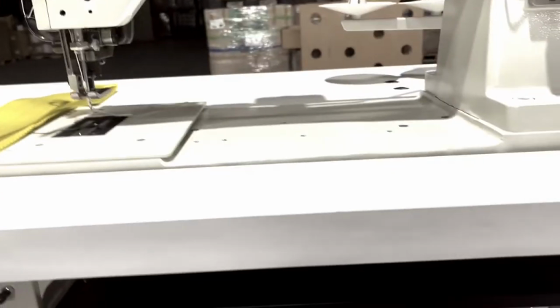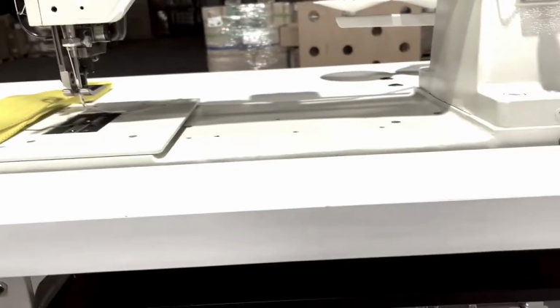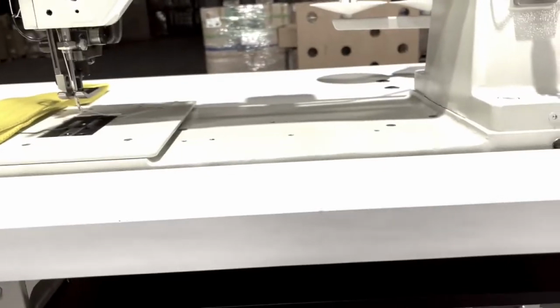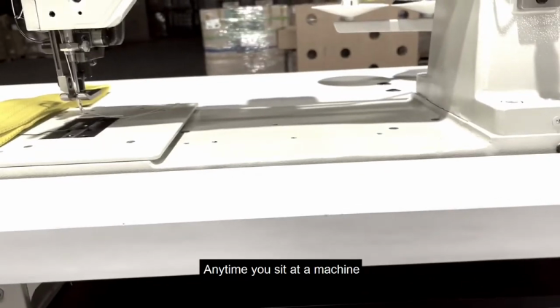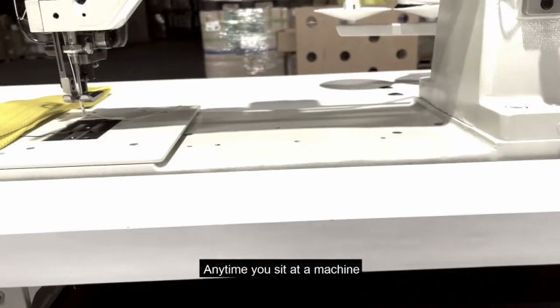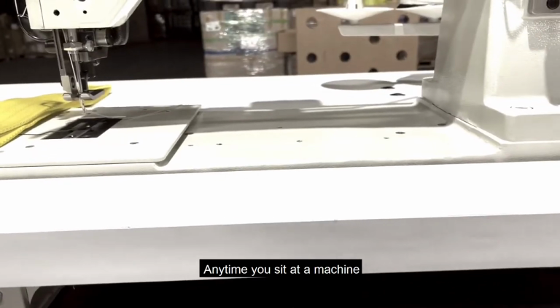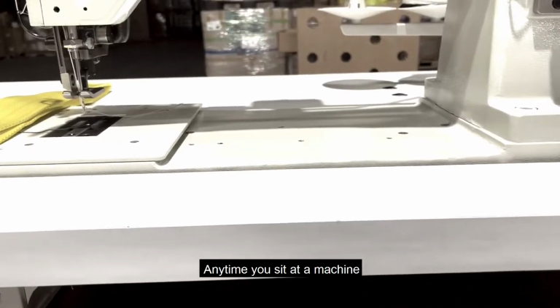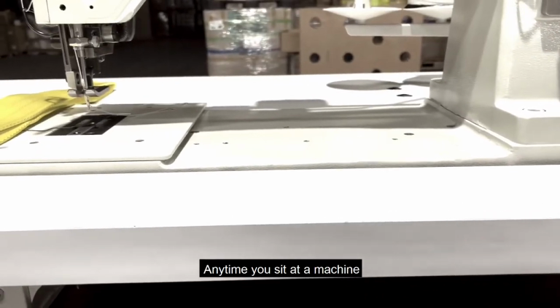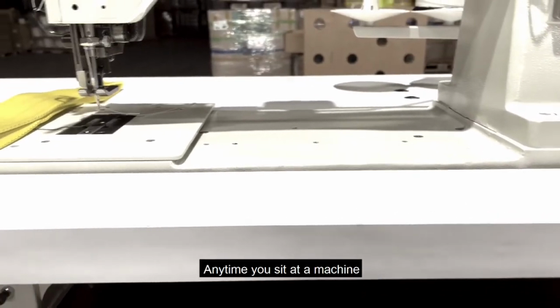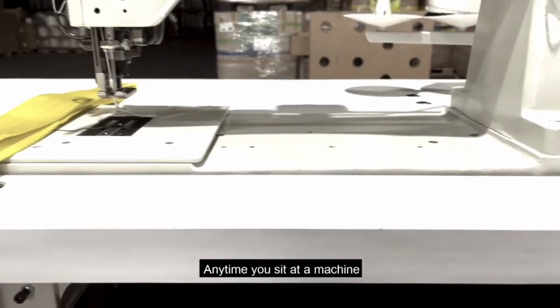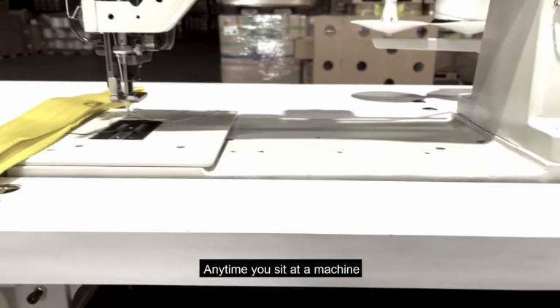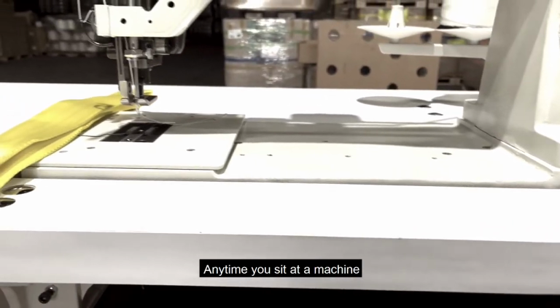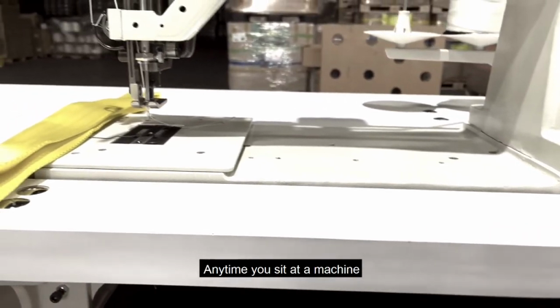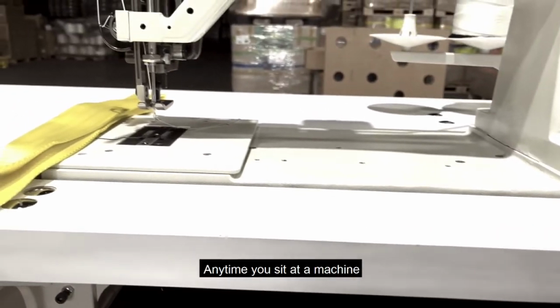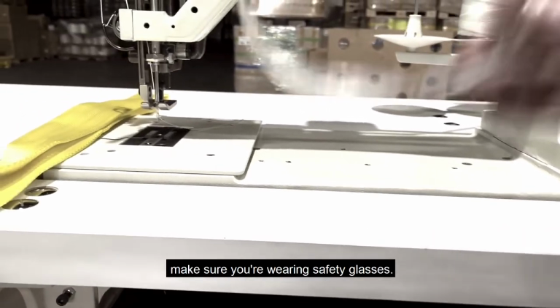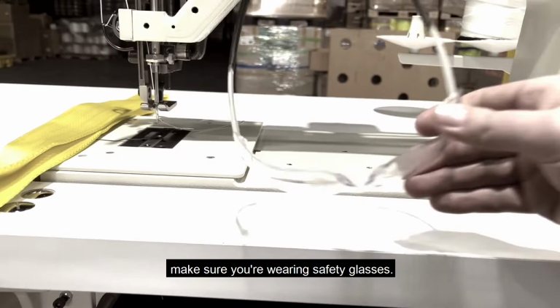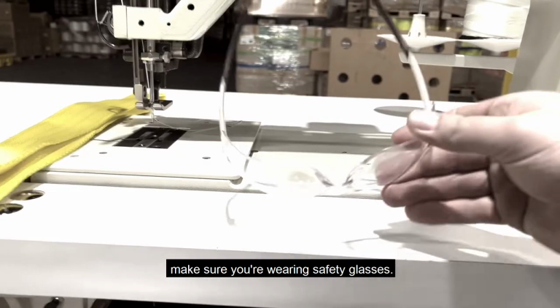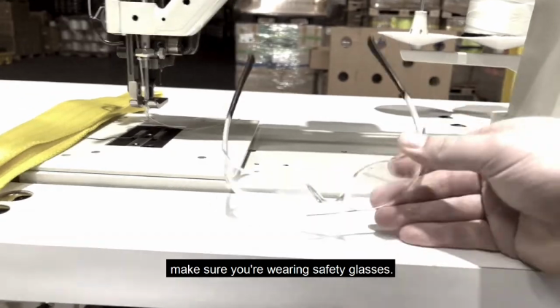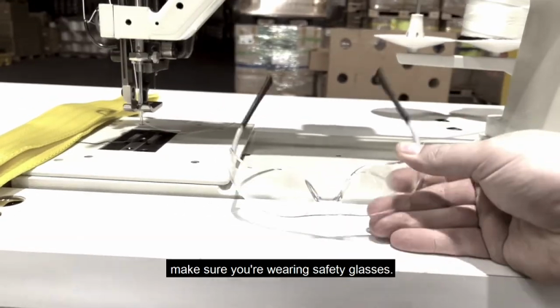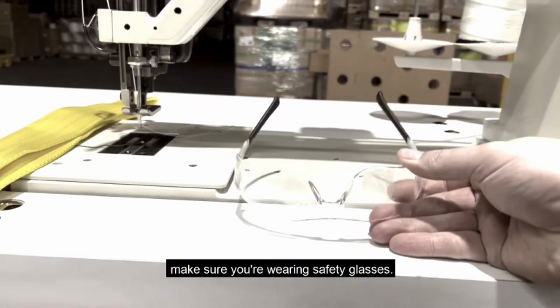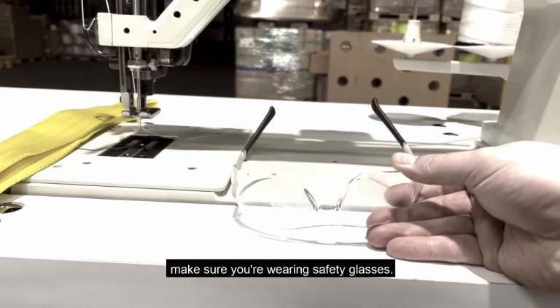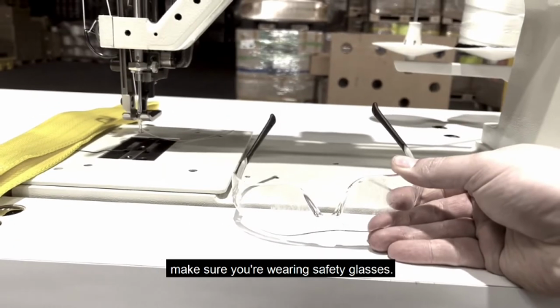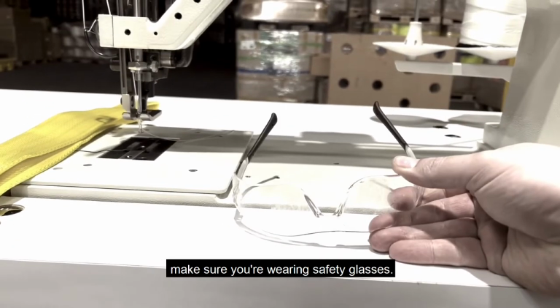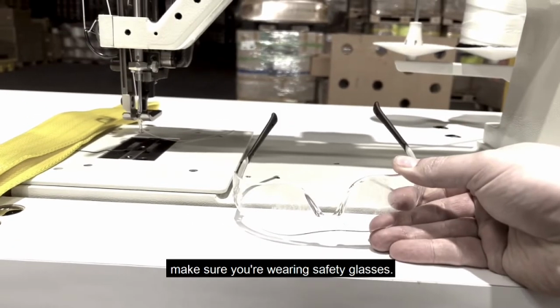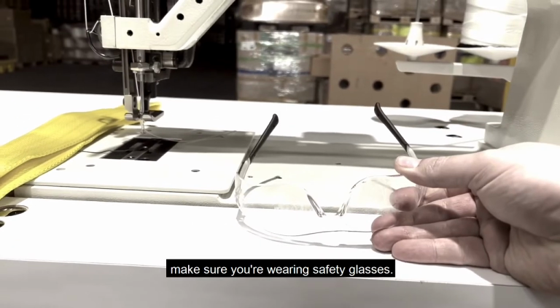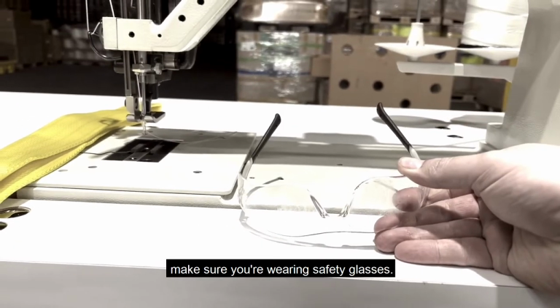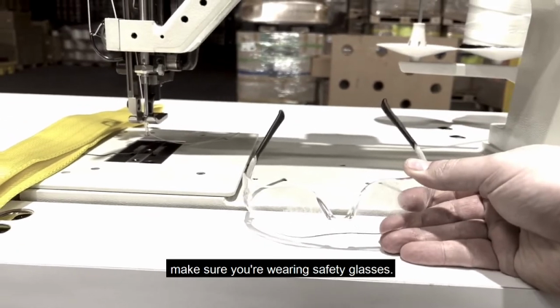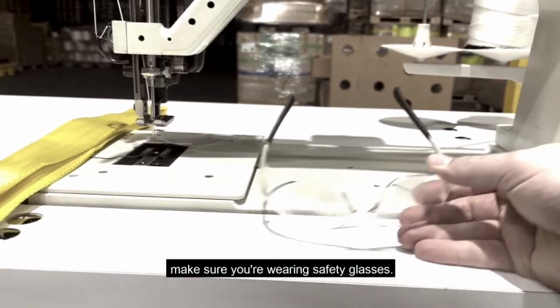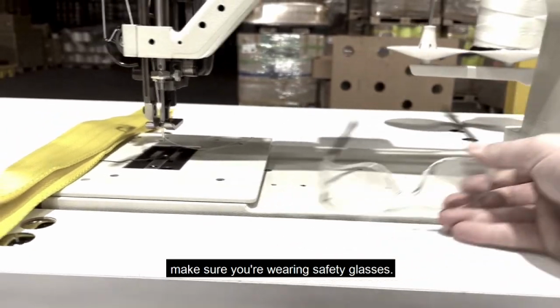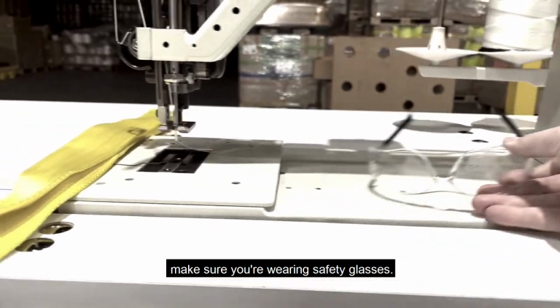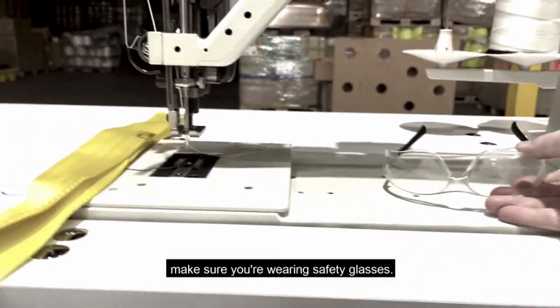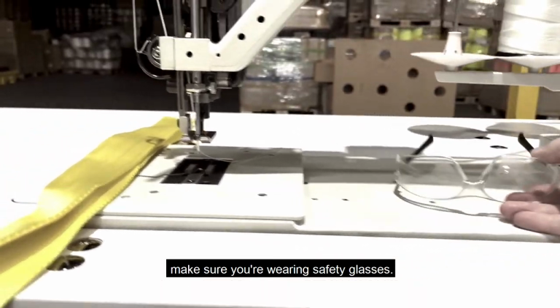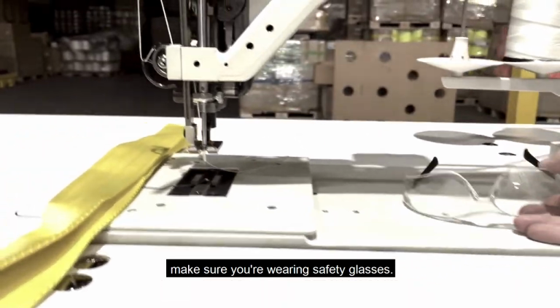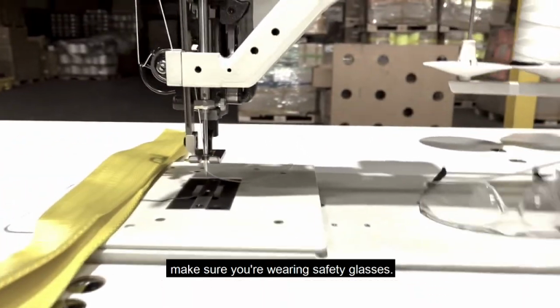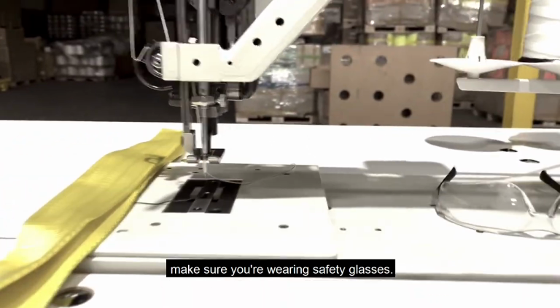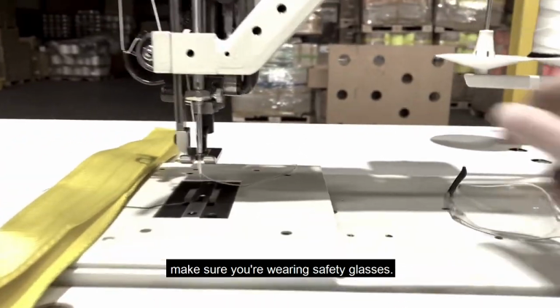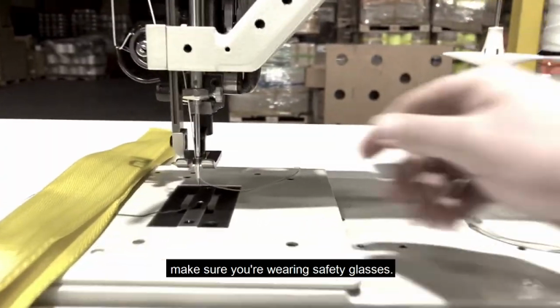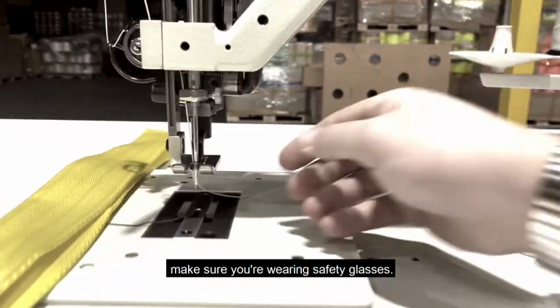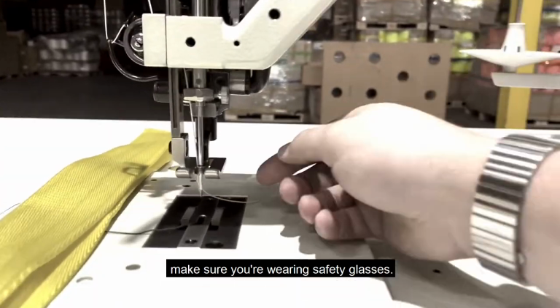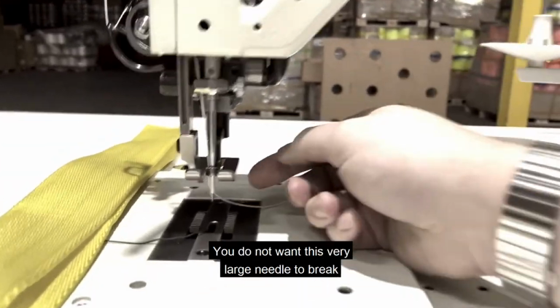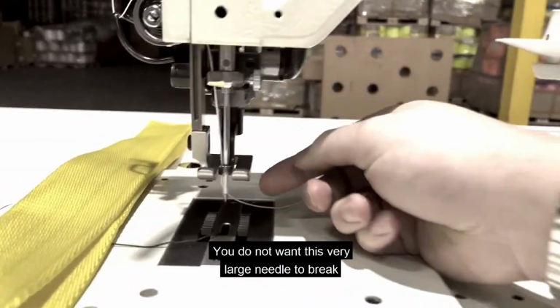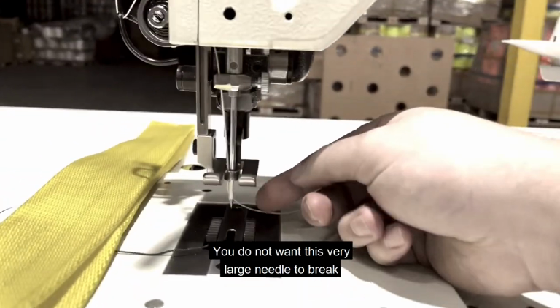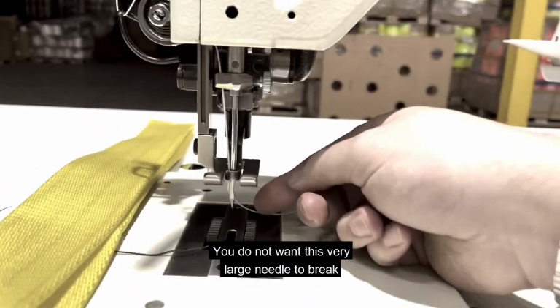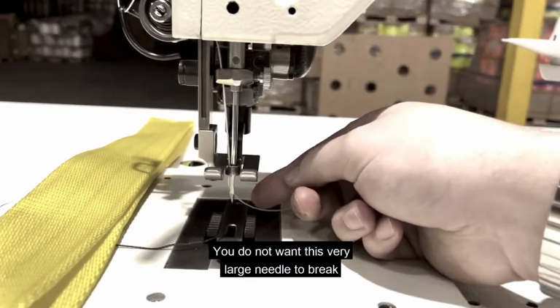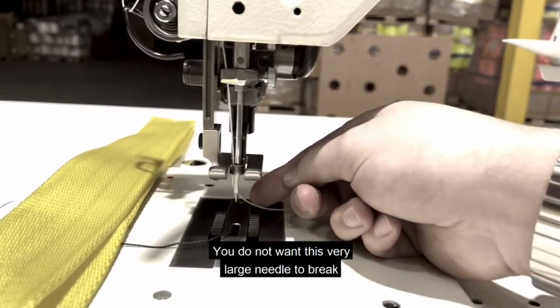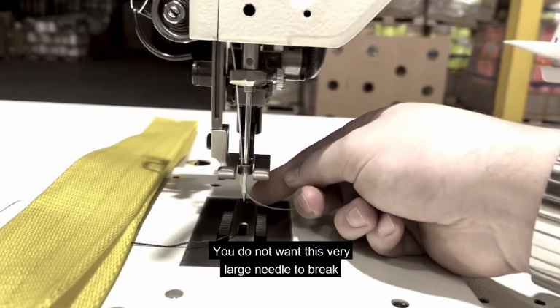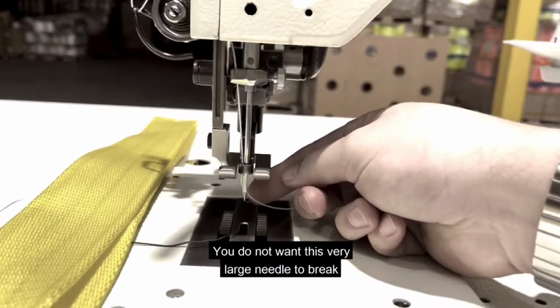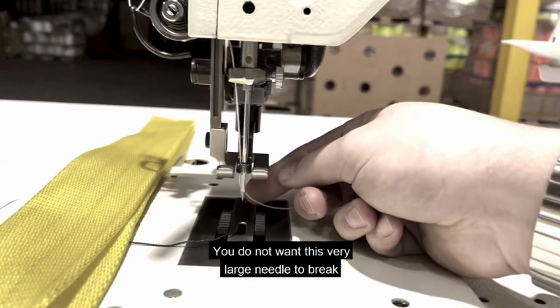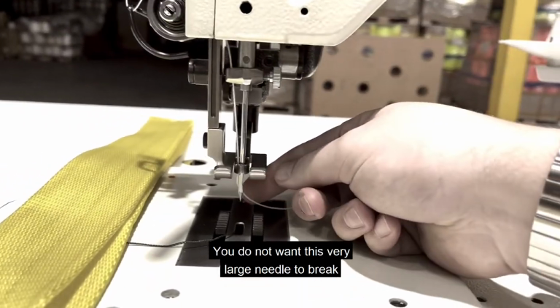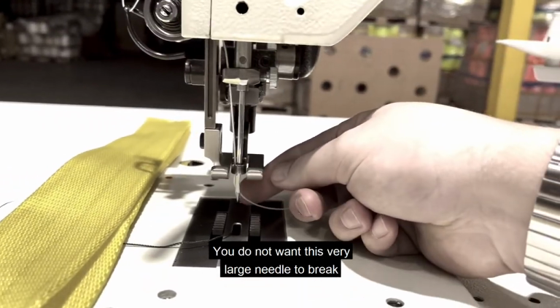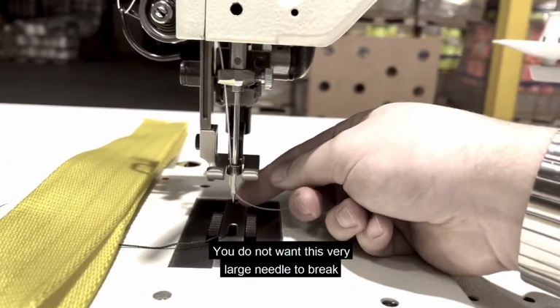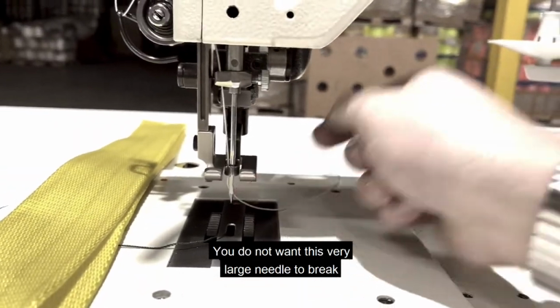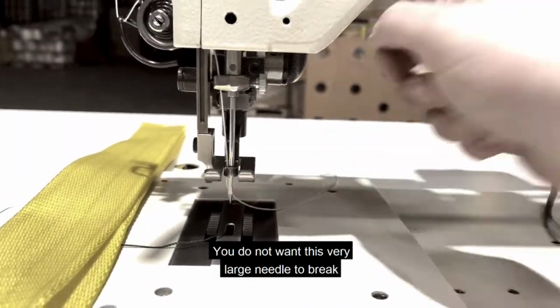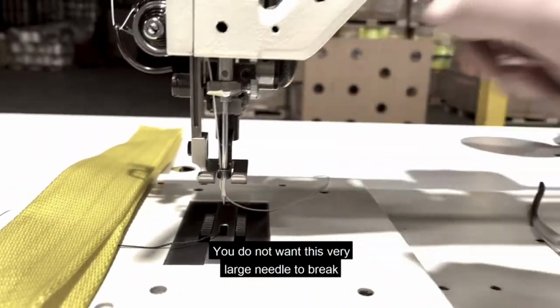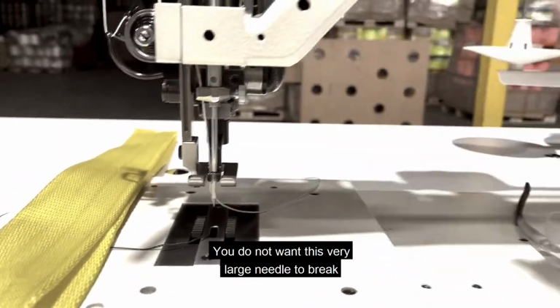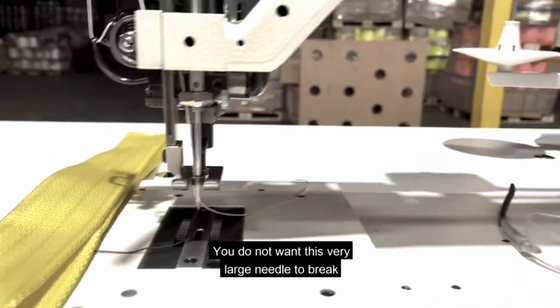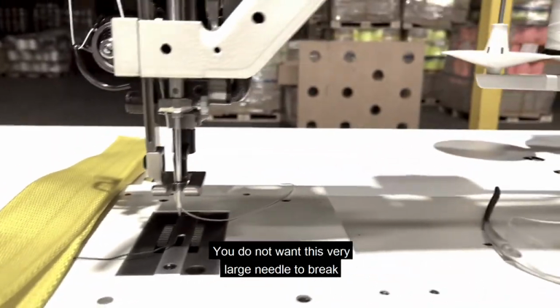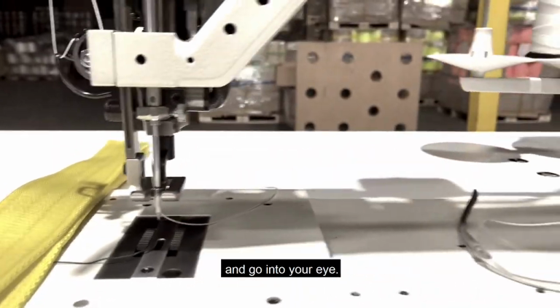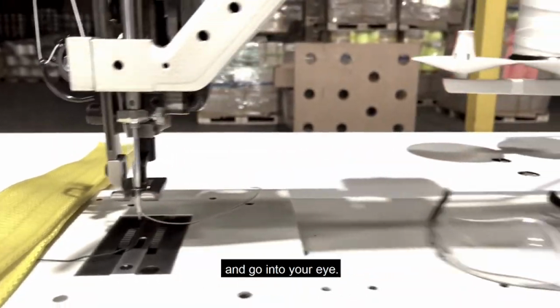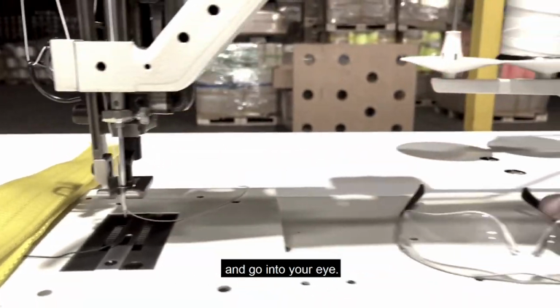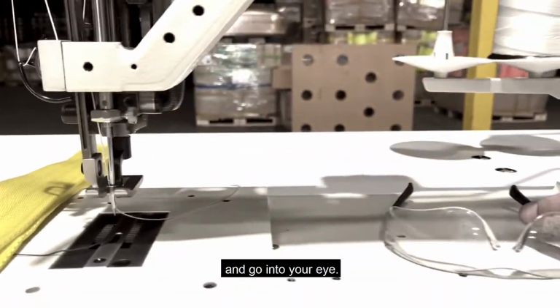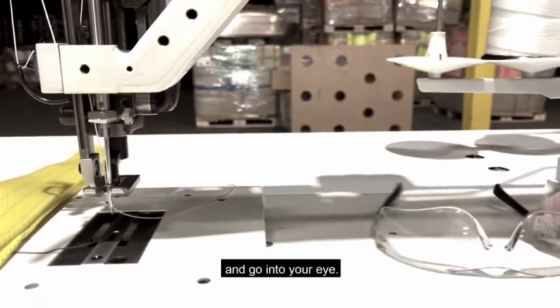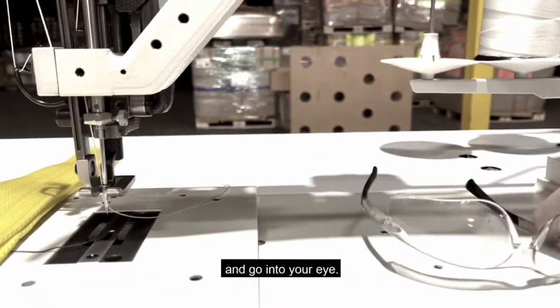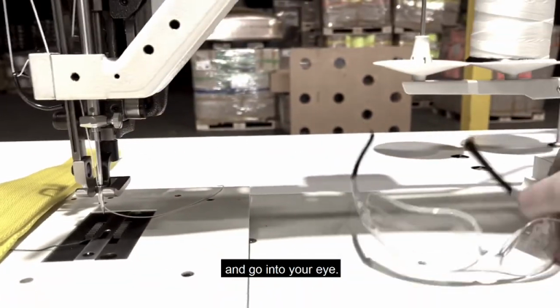Anytime you sit at a machine, make sure you're wearing safety glasses. You do not want this very large needle to break and go into your eye.